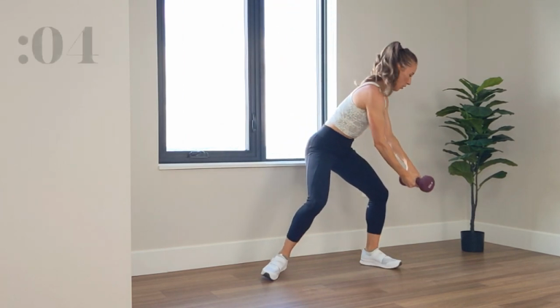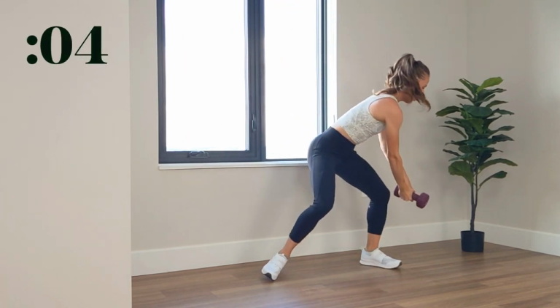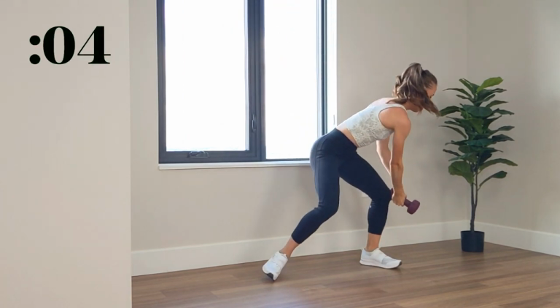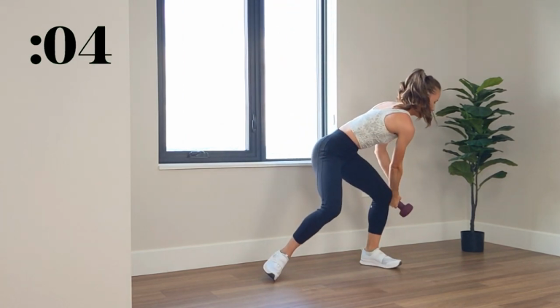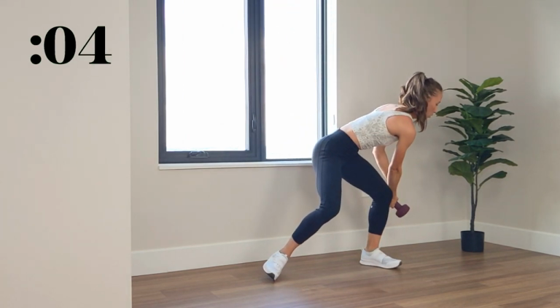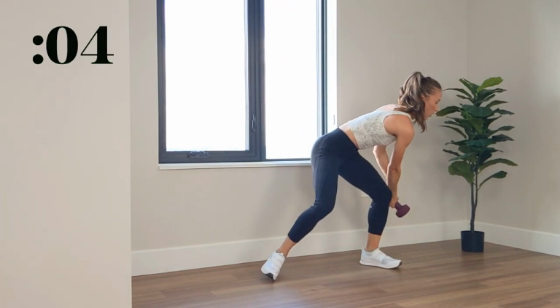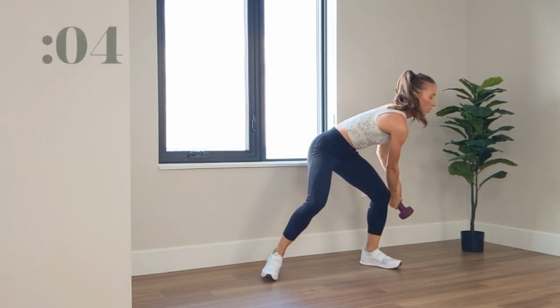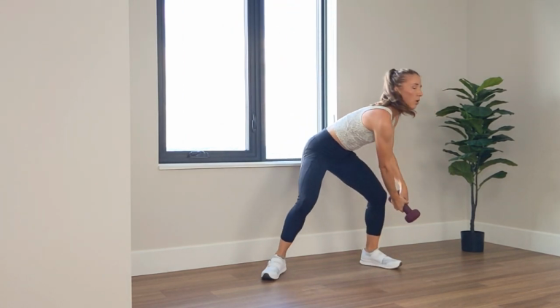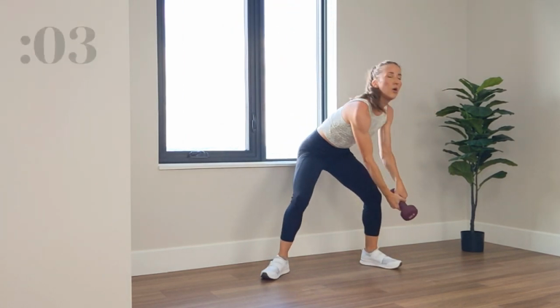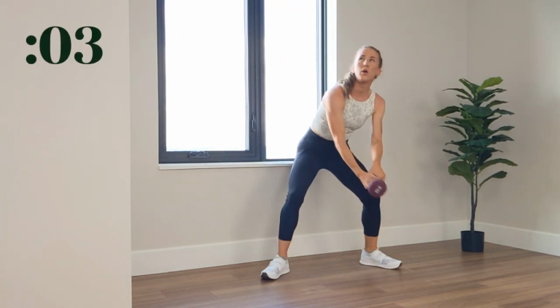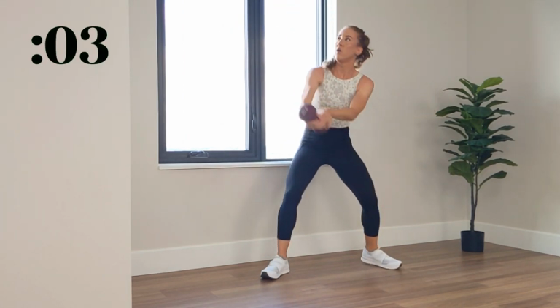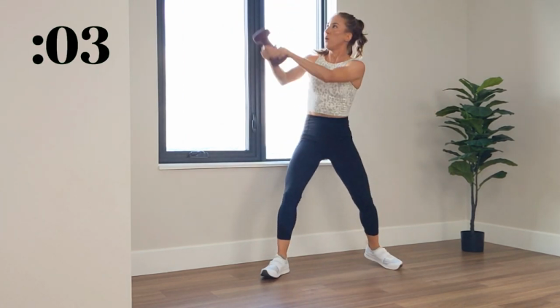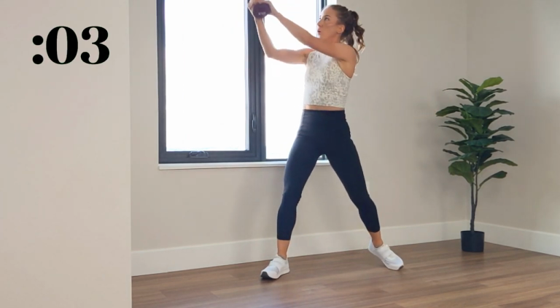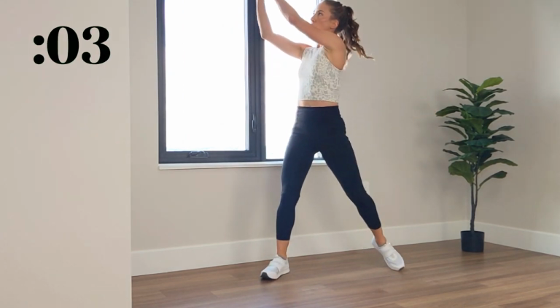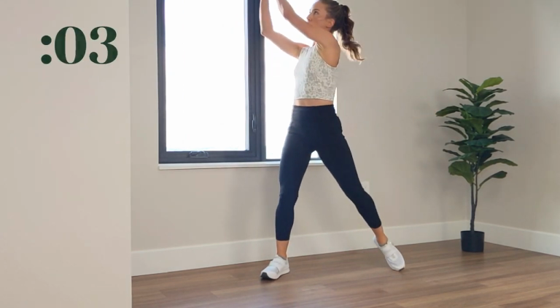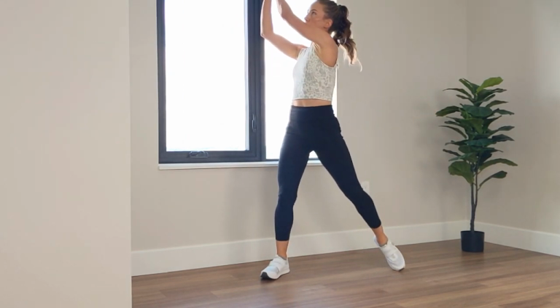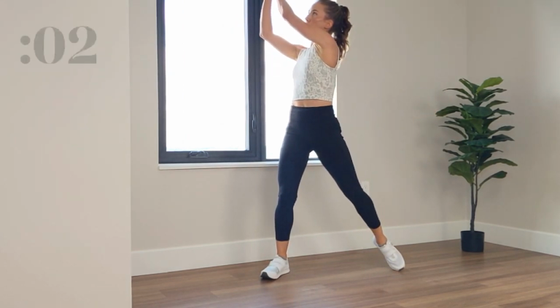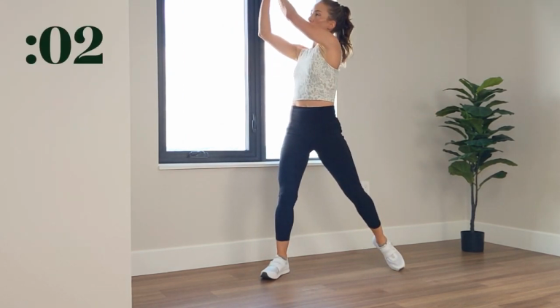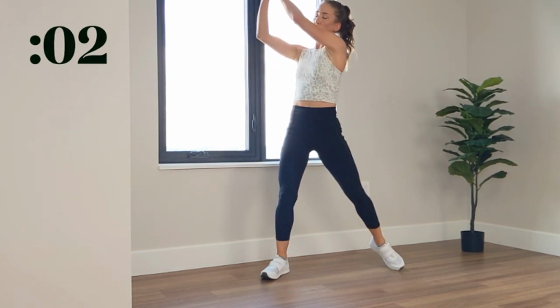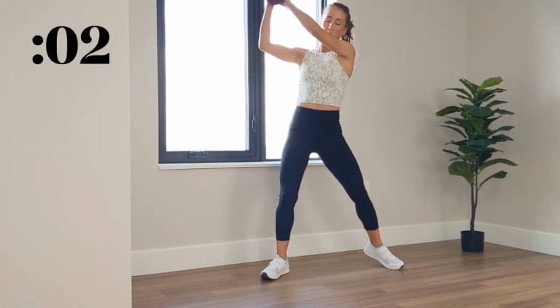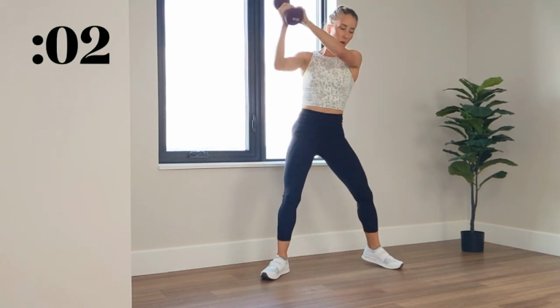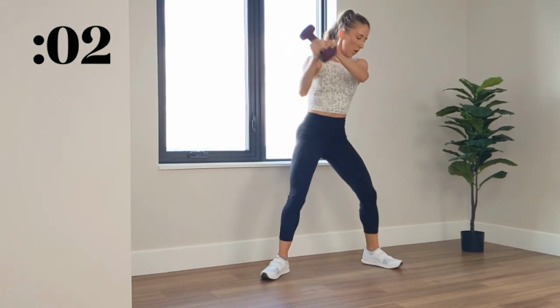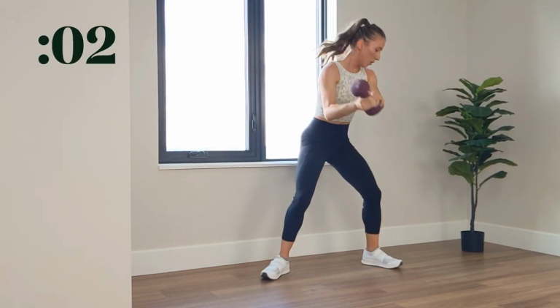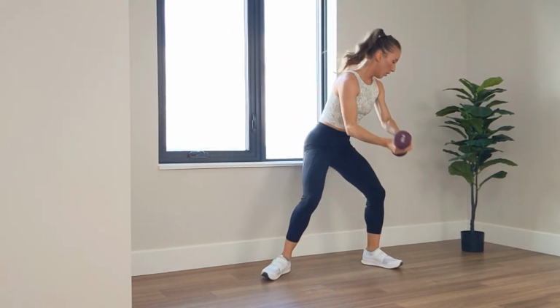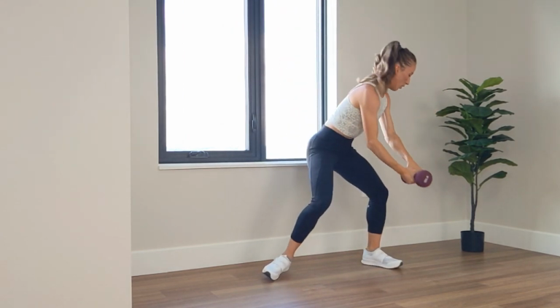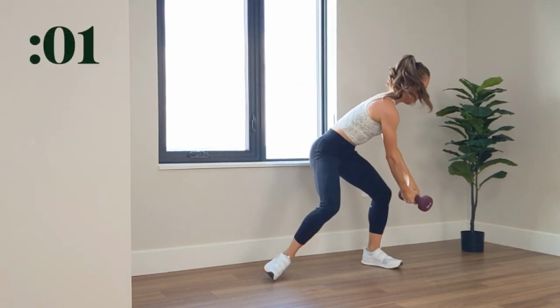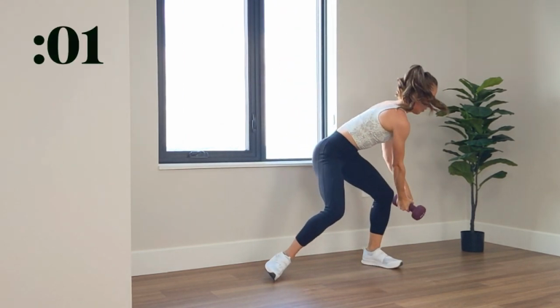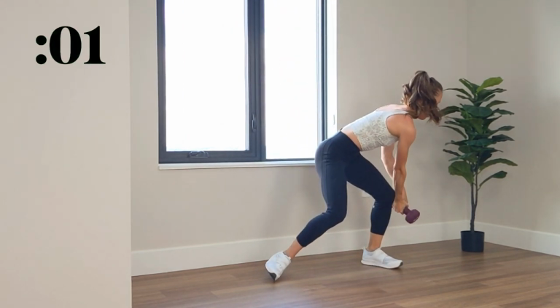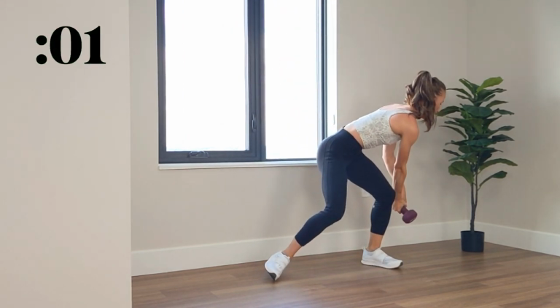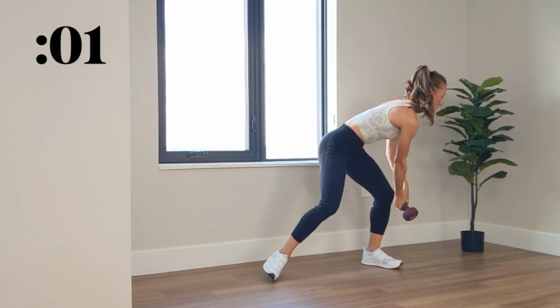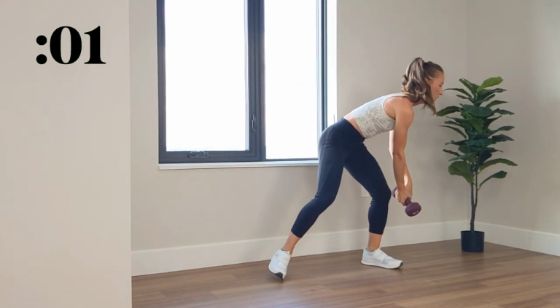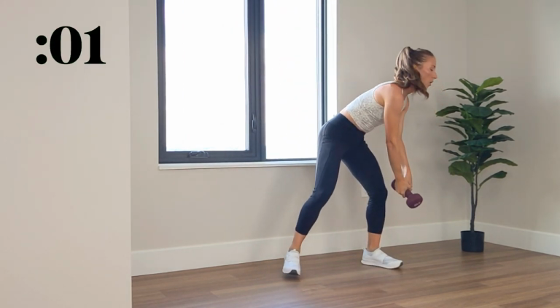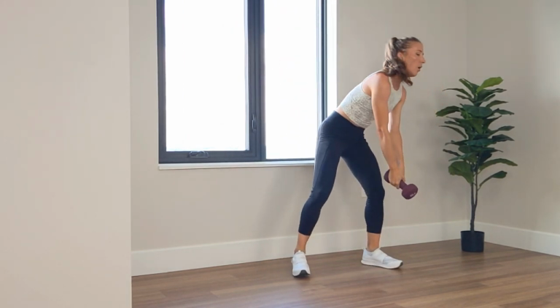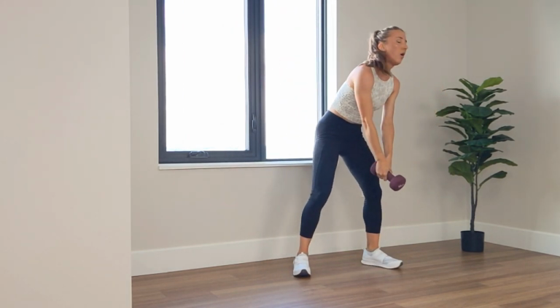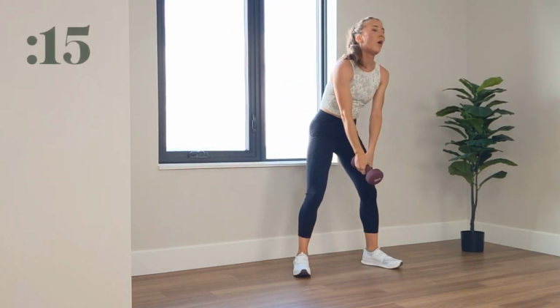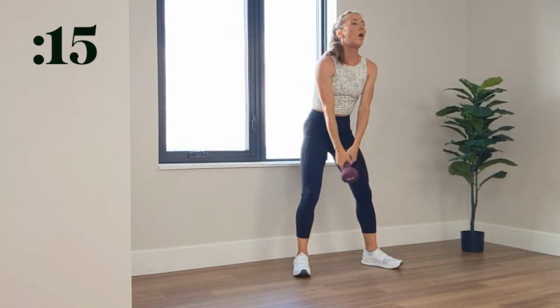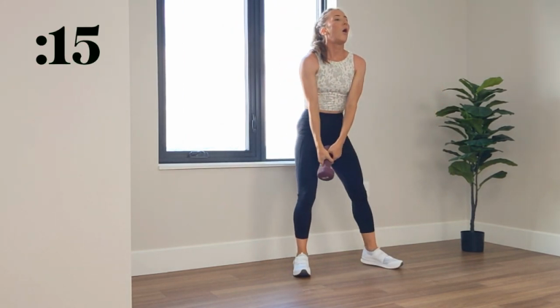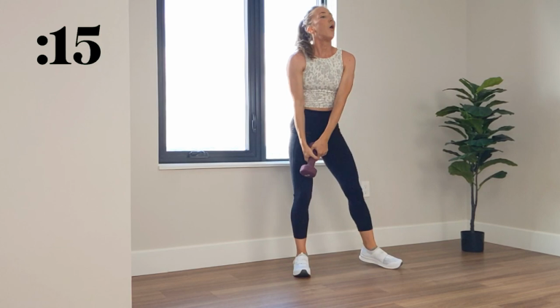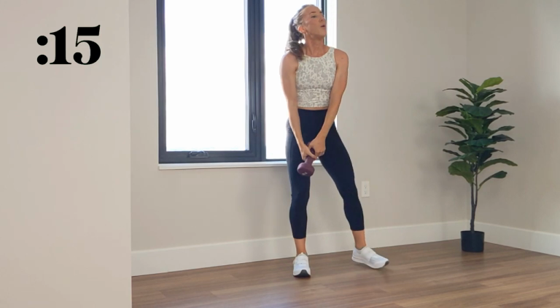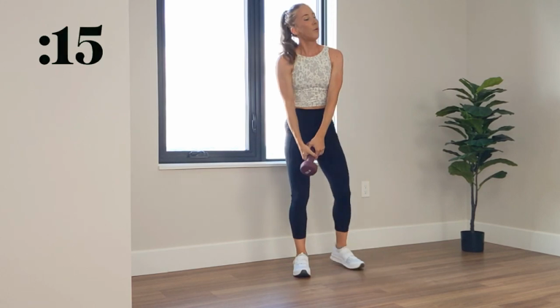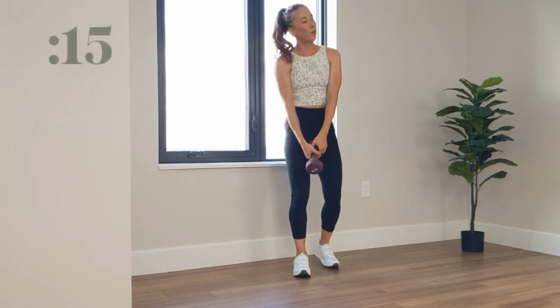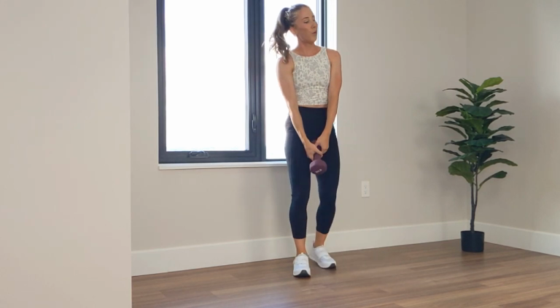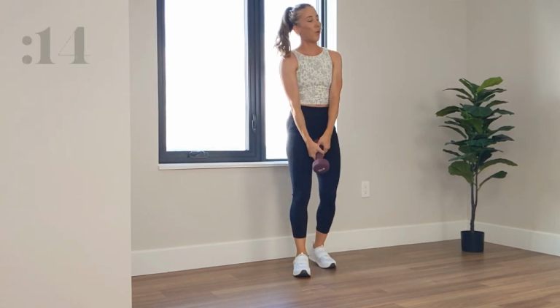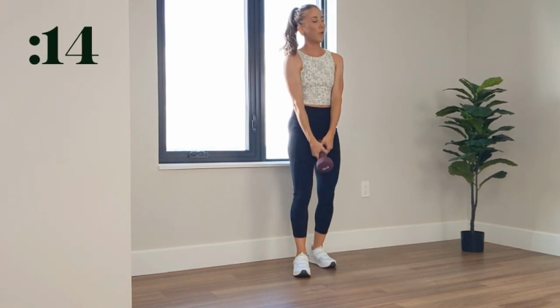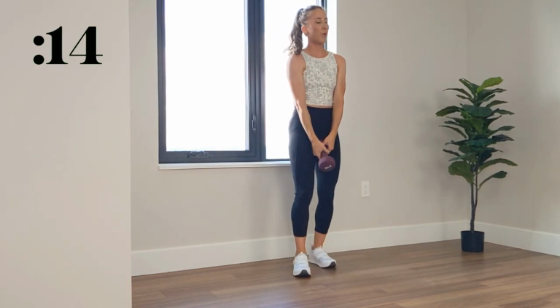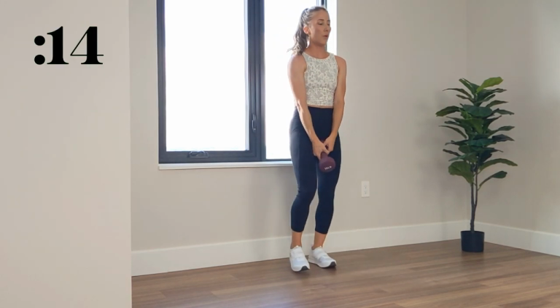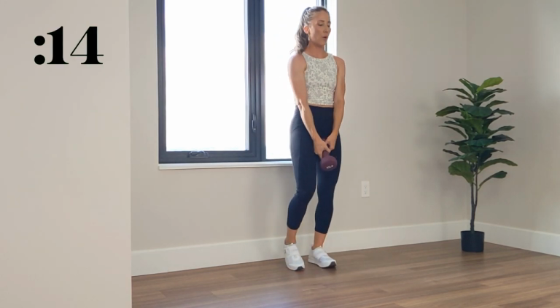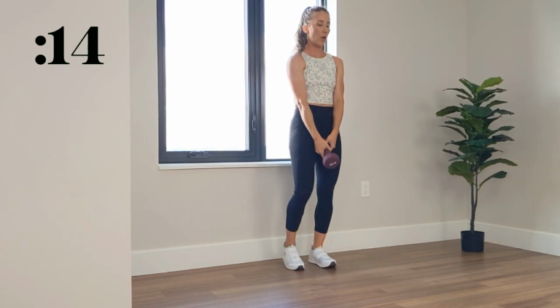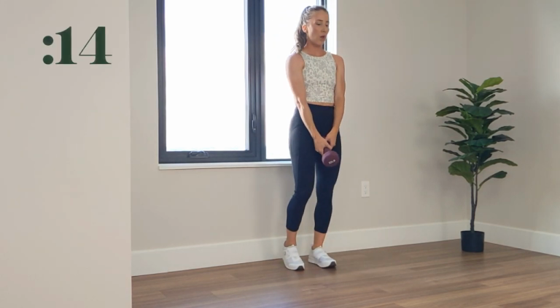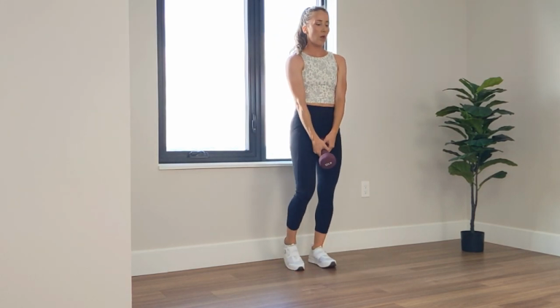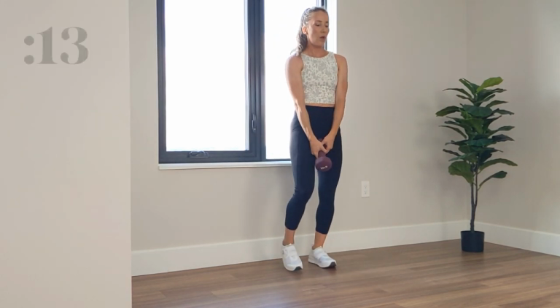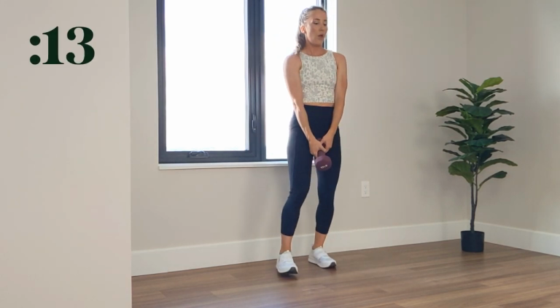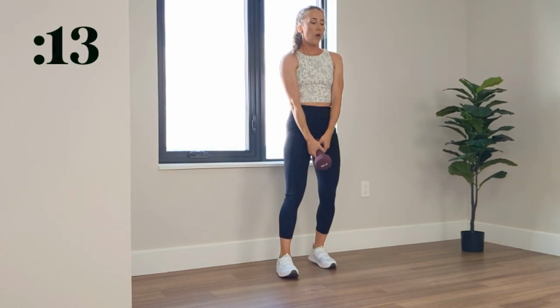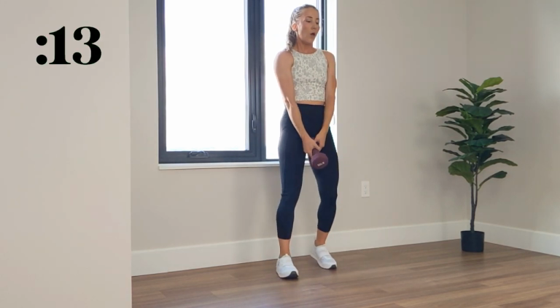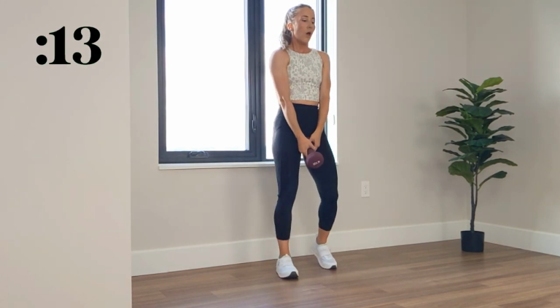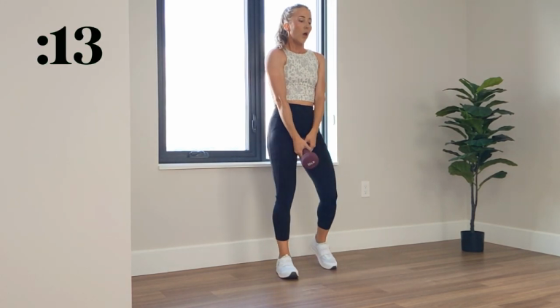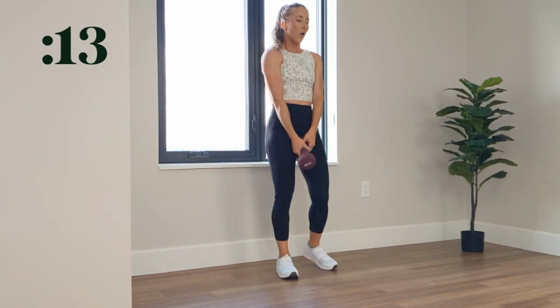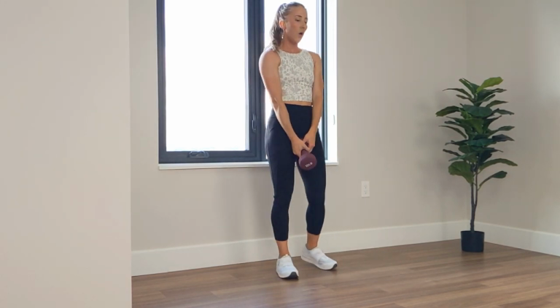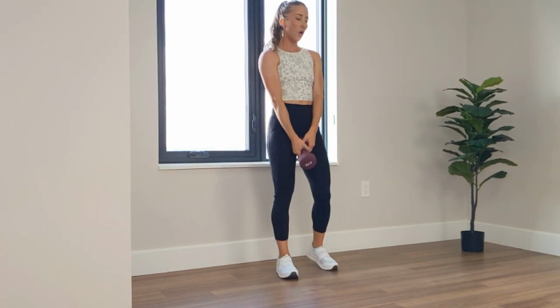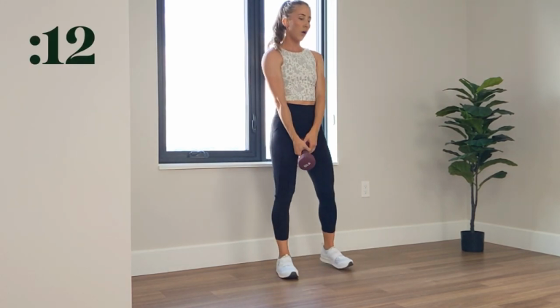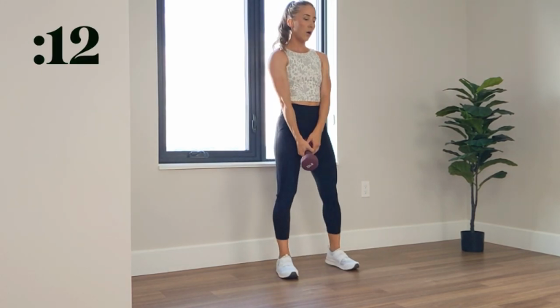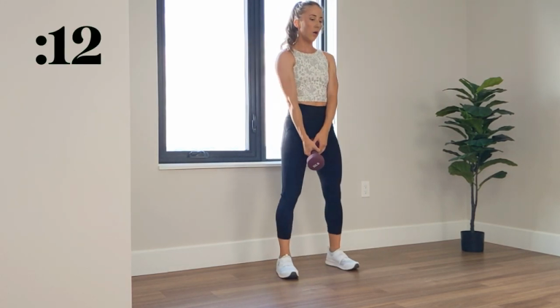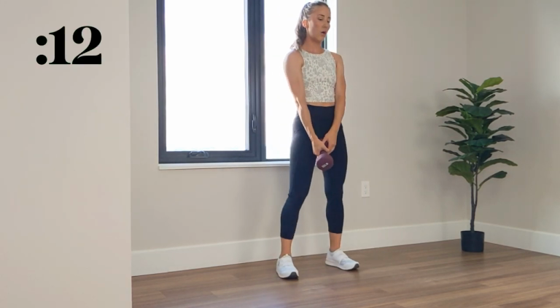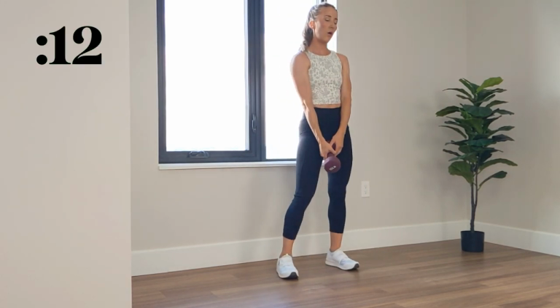Final 15. 3, 2, 1, and relax for 15 seconds, and then we switch sides.